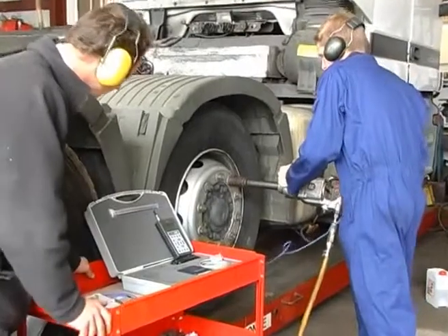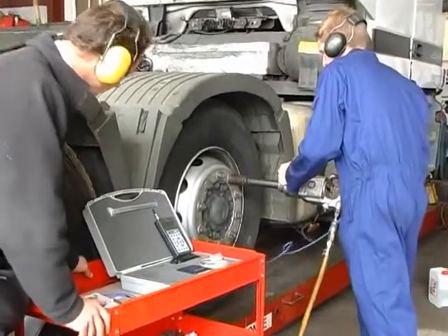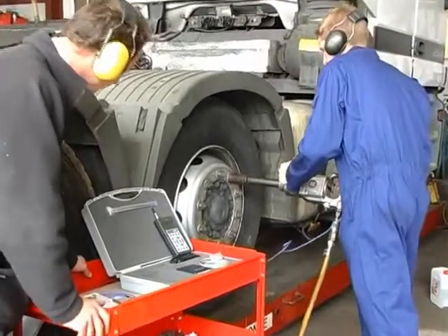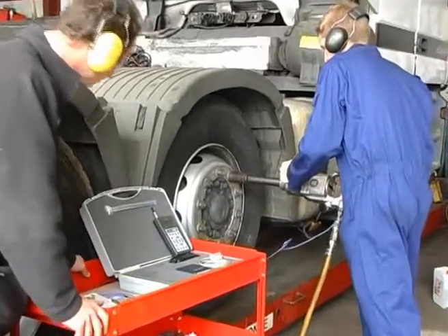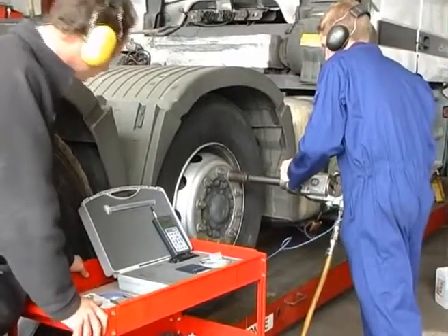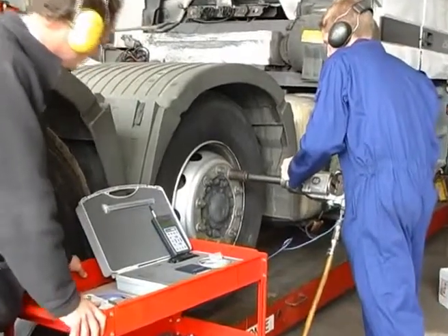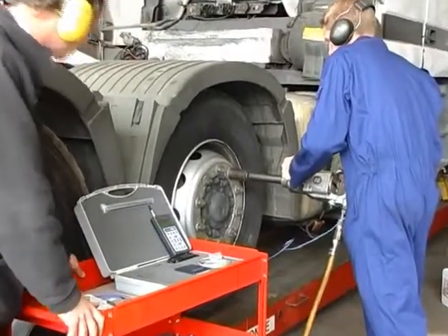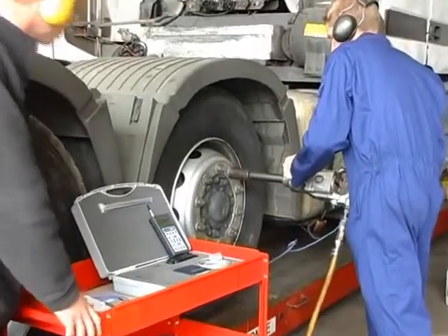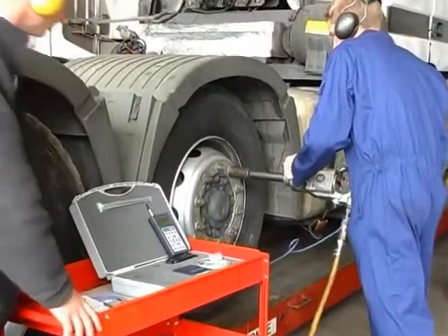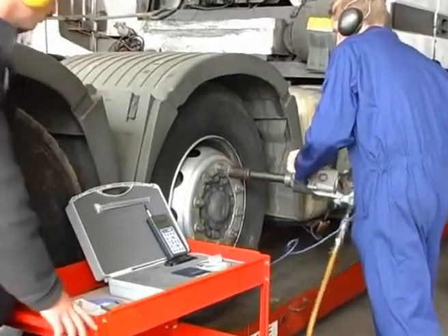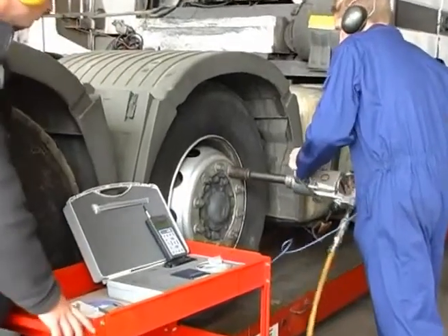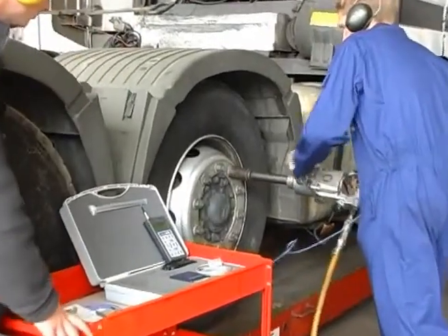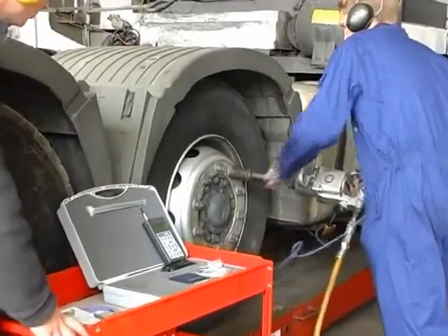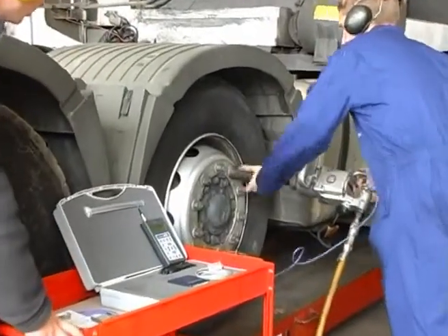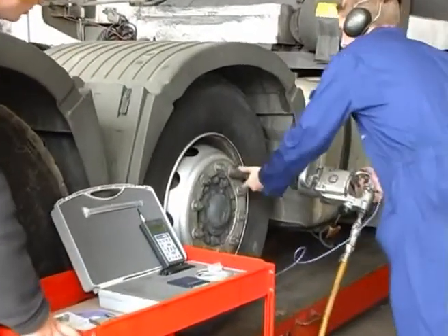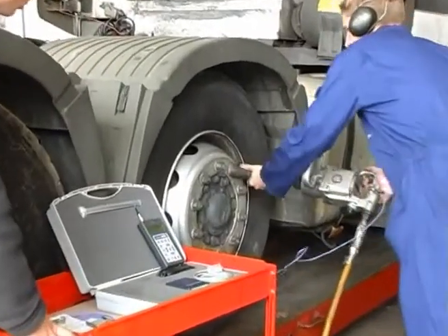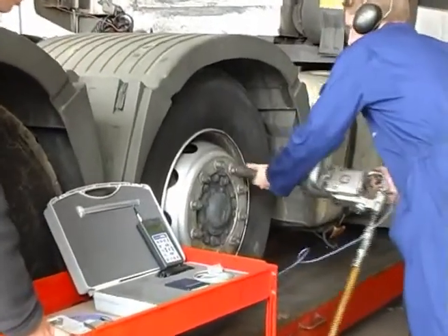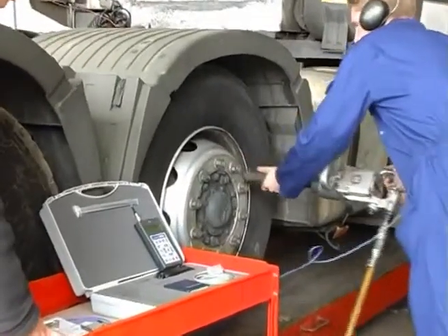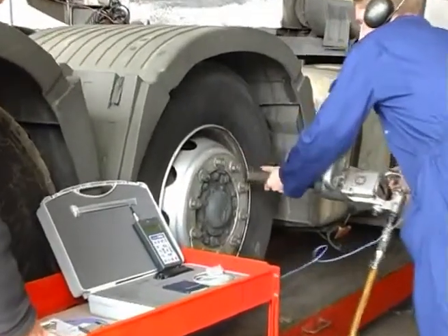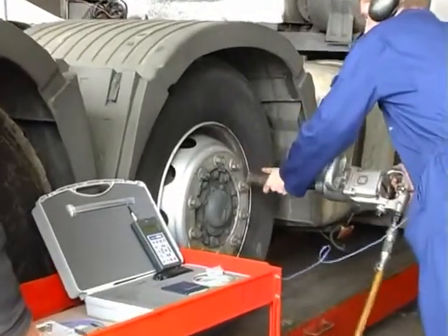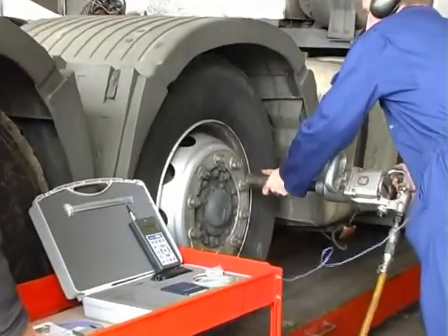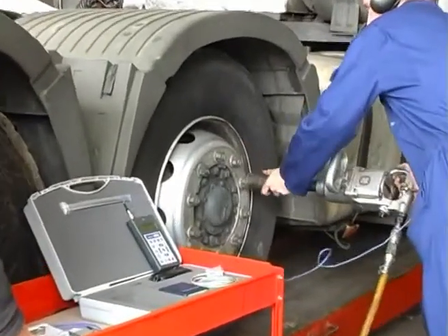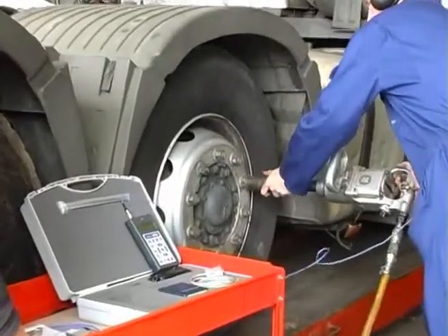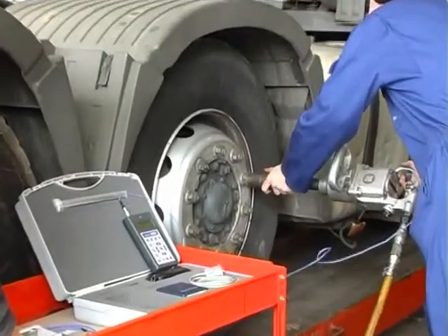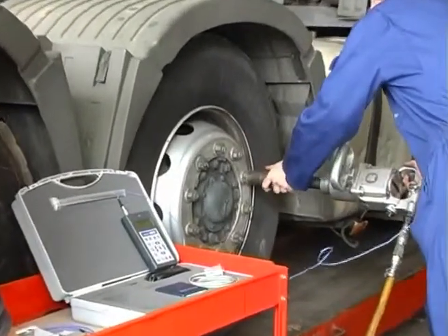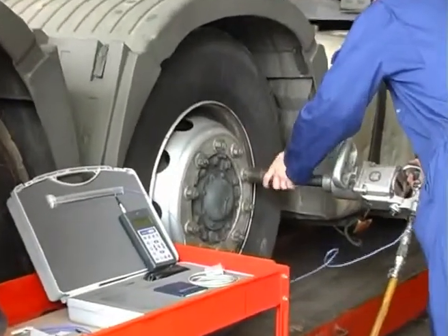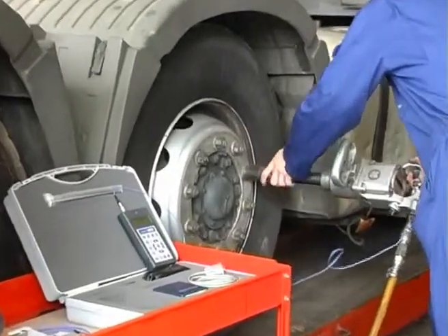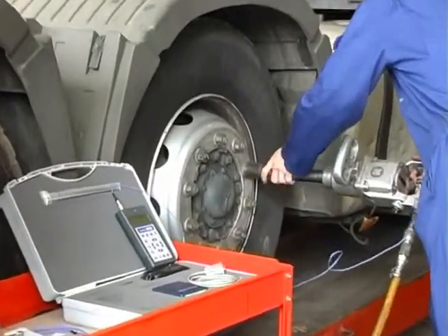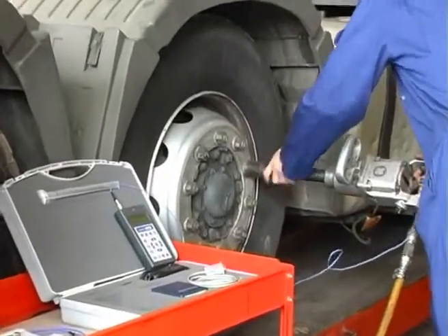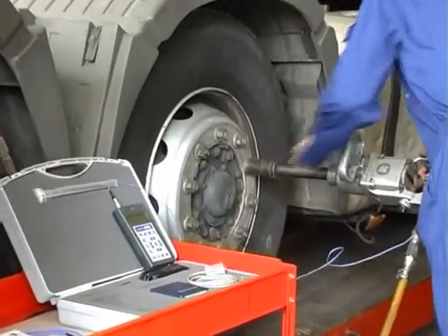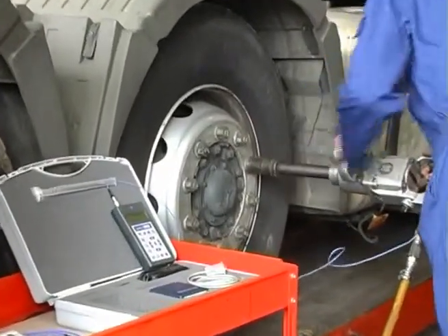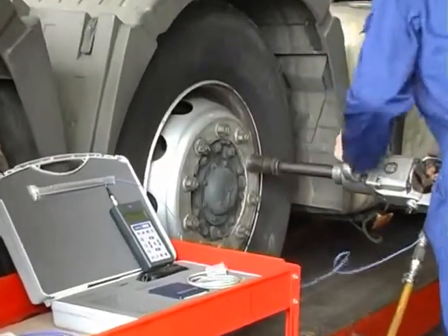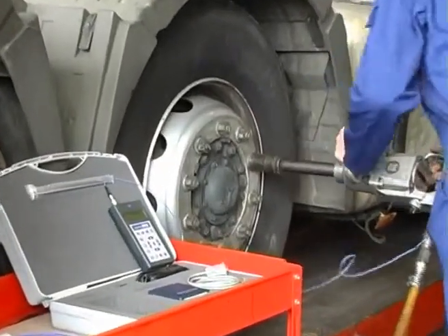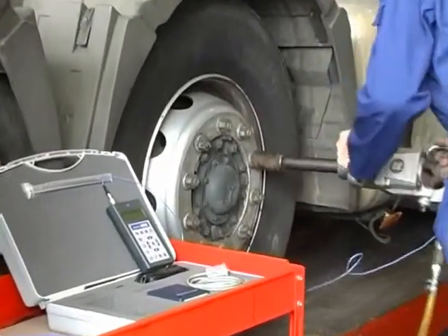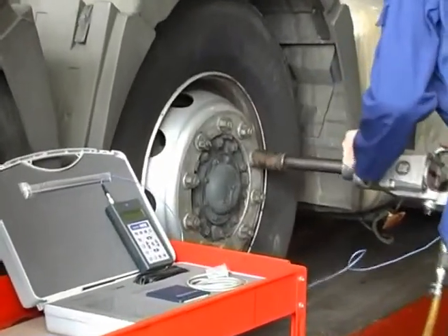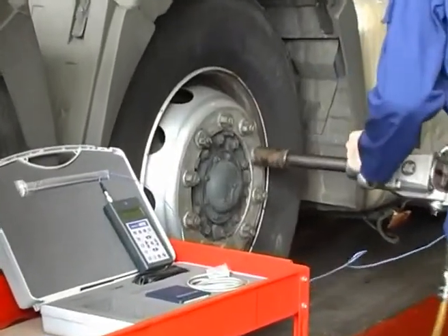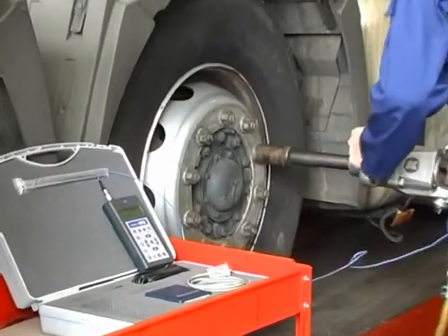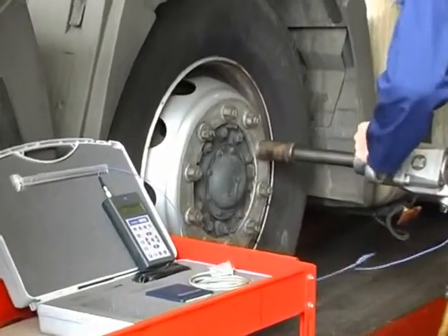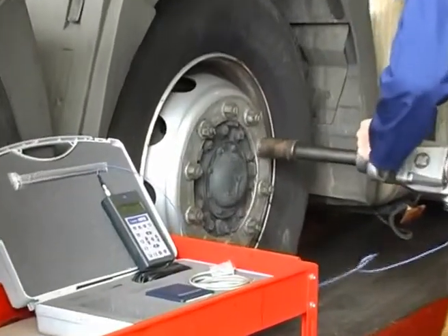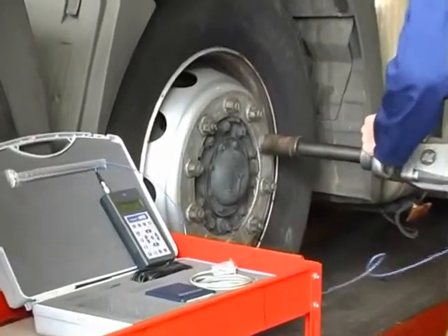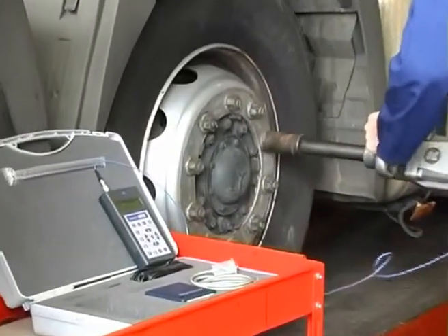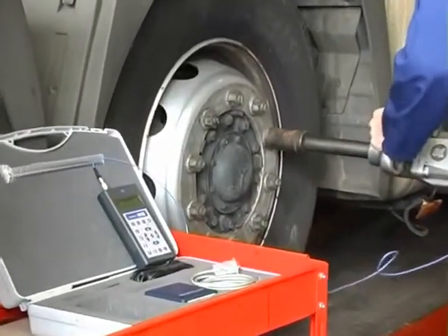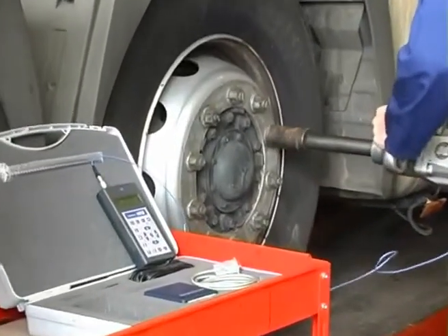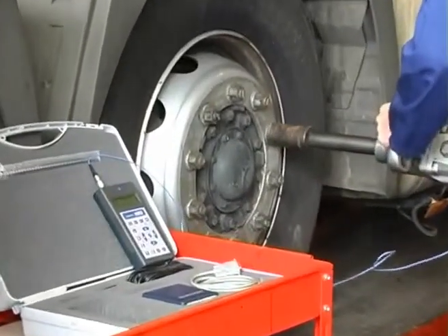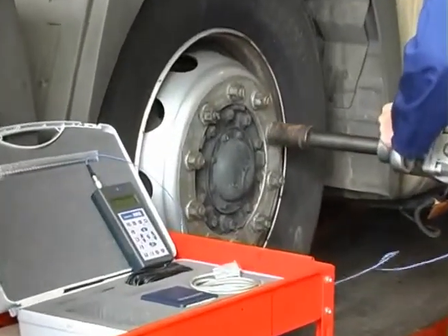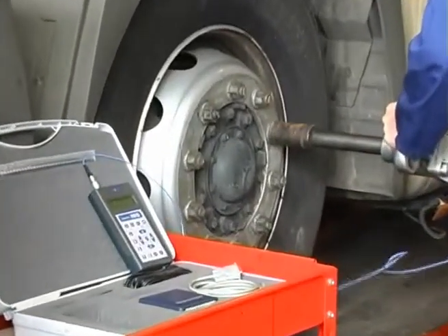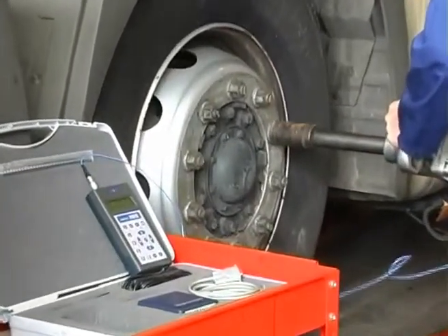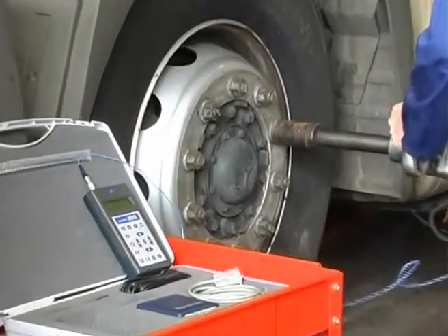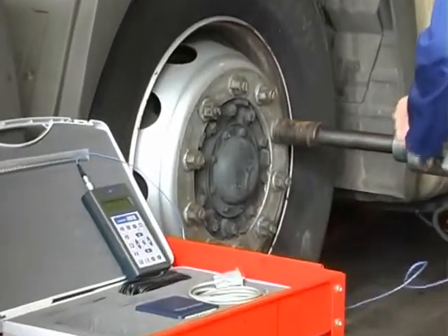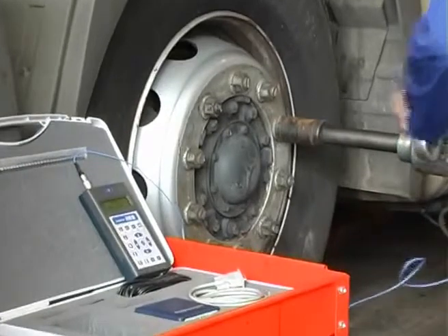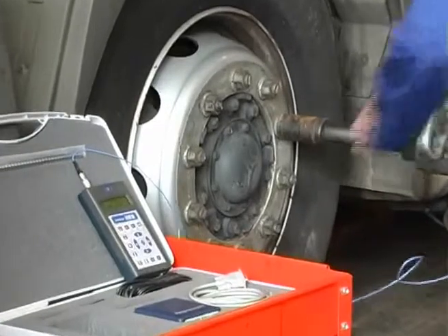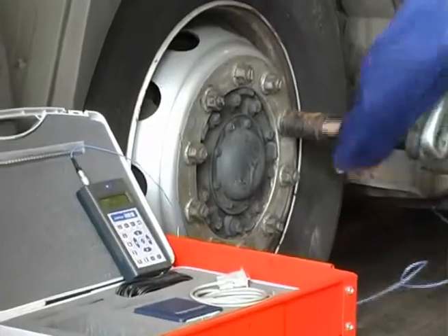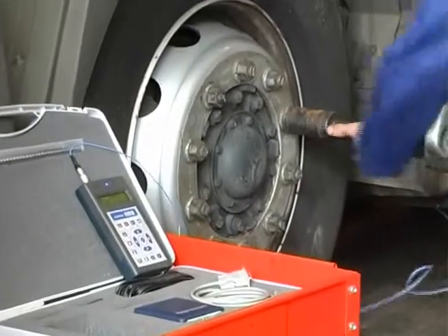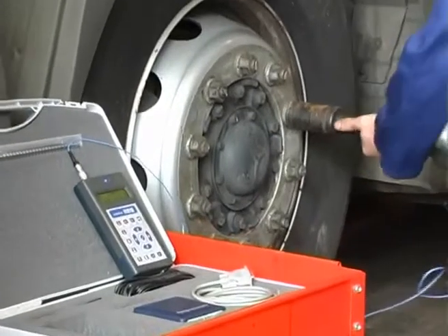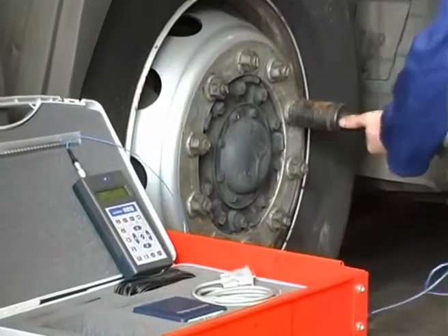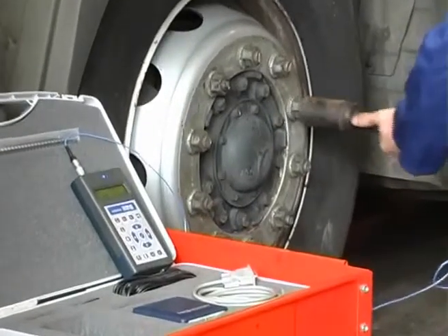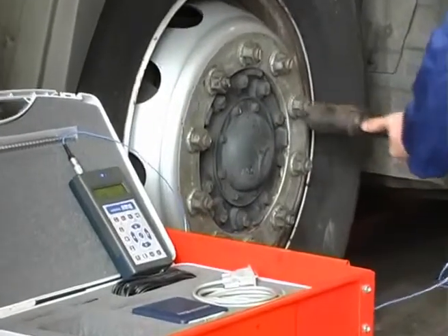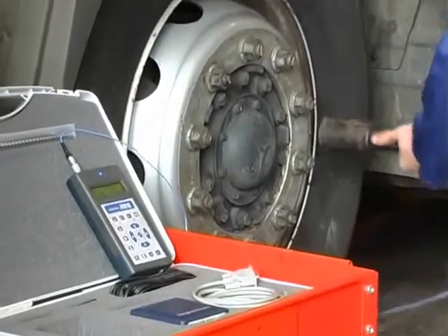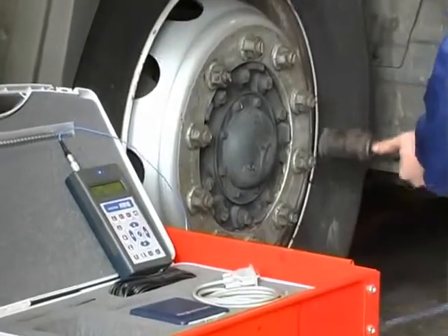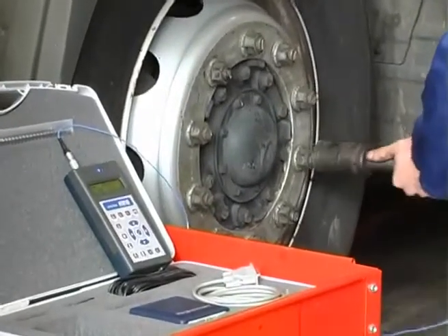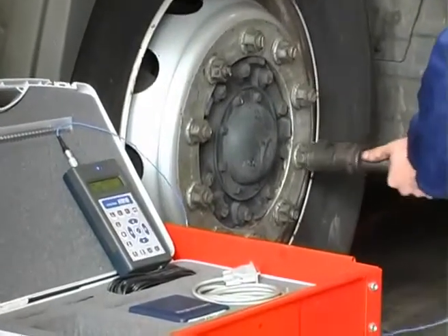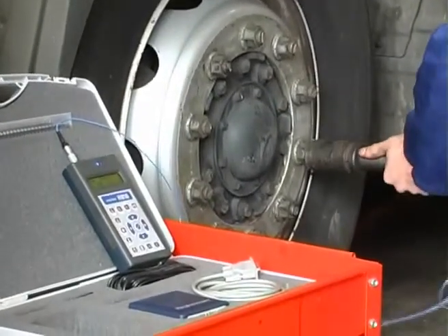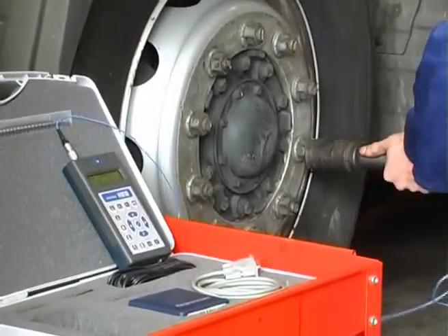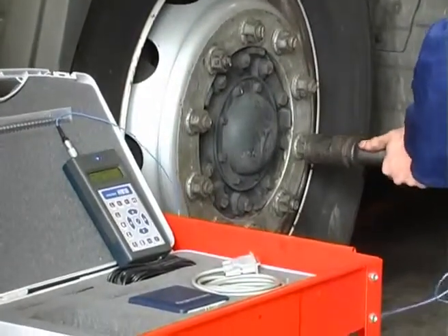The analysis was then performed on the impact wrench, which produced much higher levels of vibration in both handle positions.